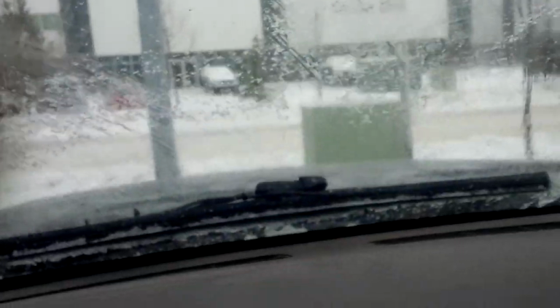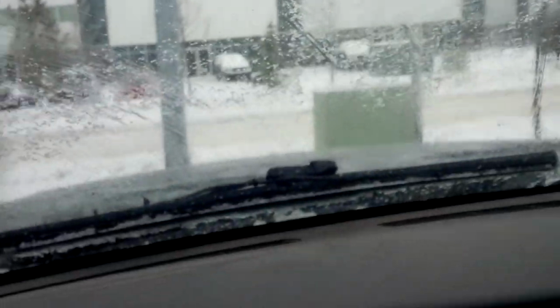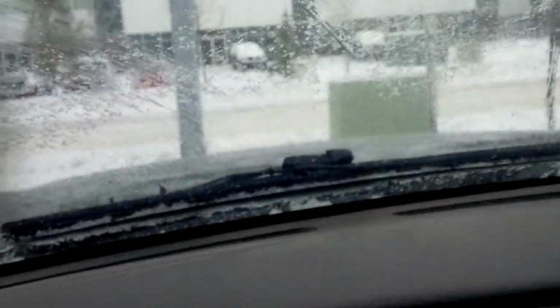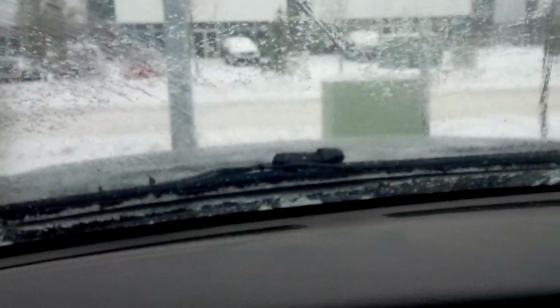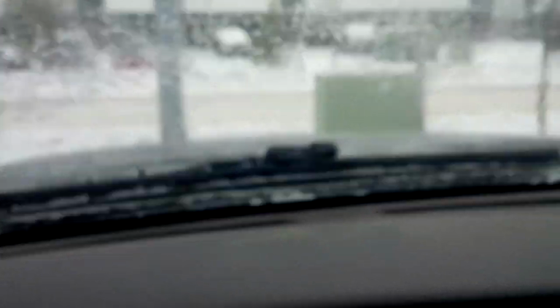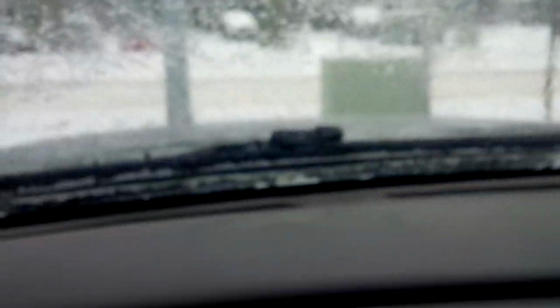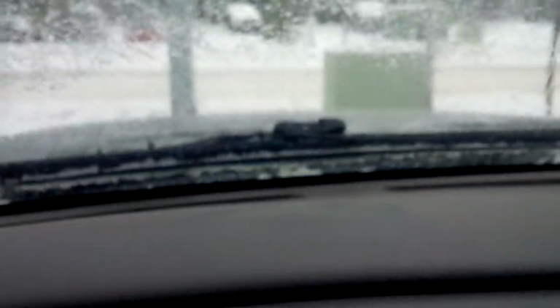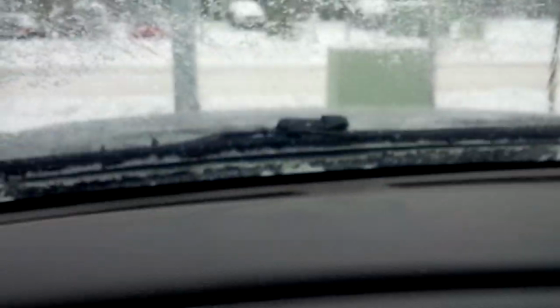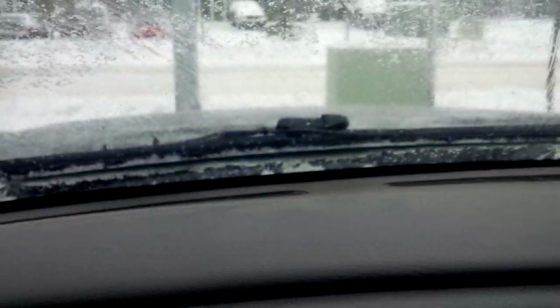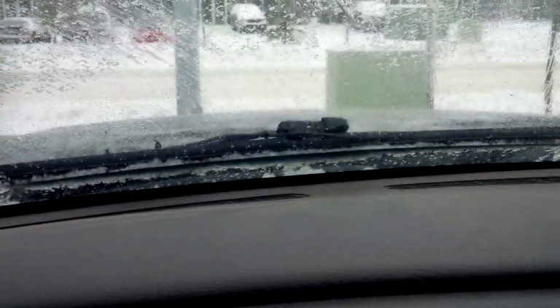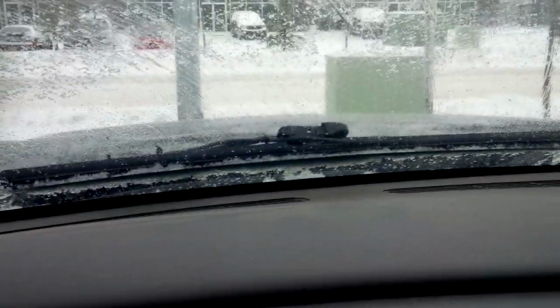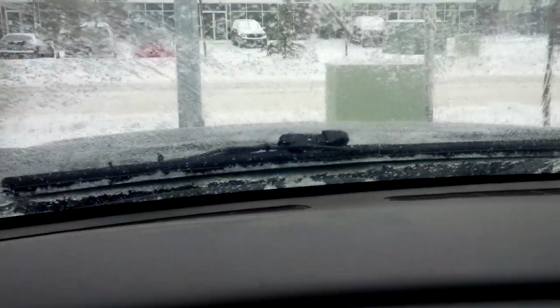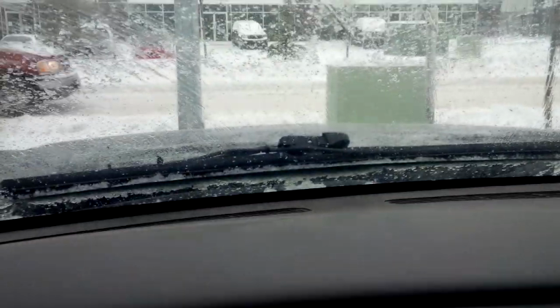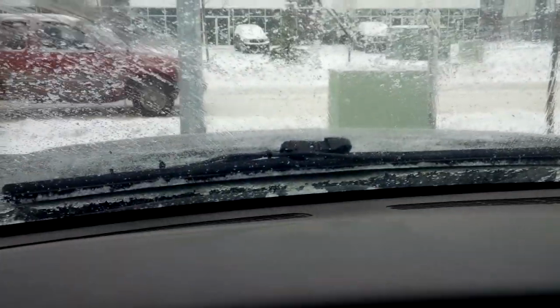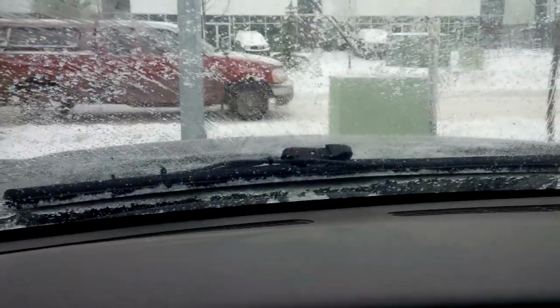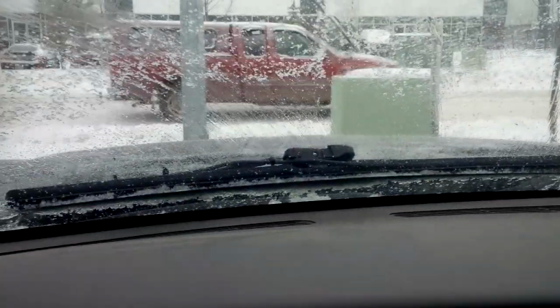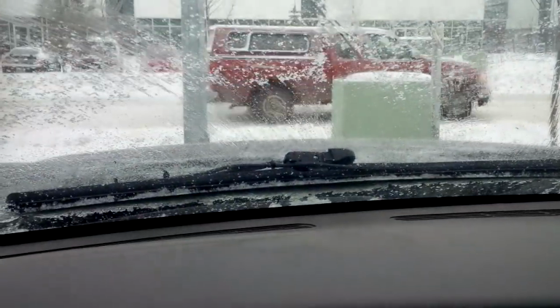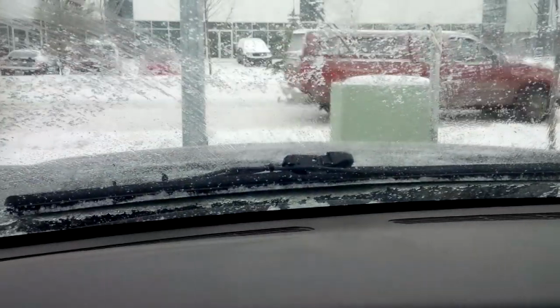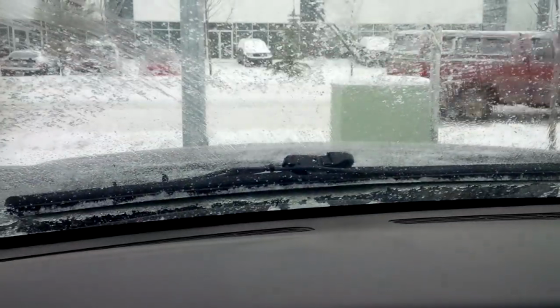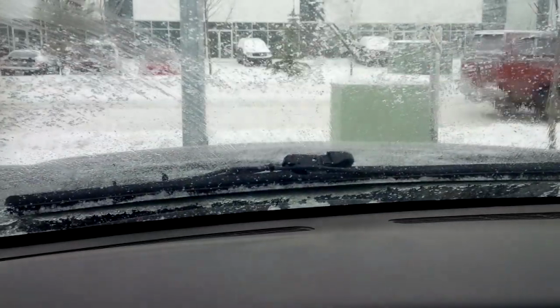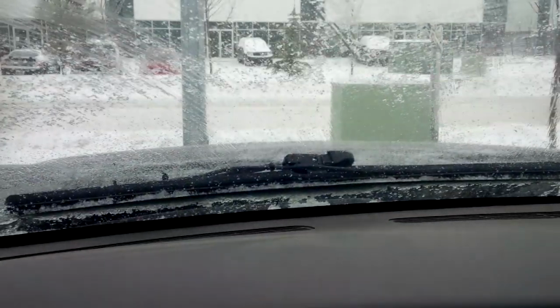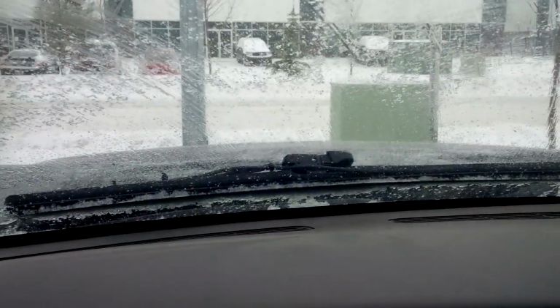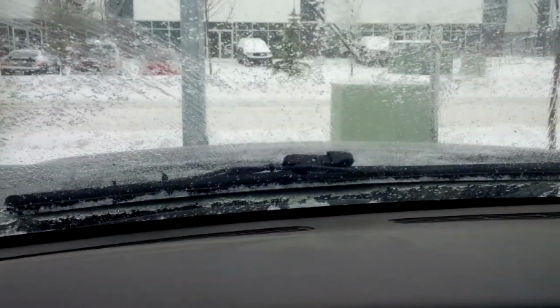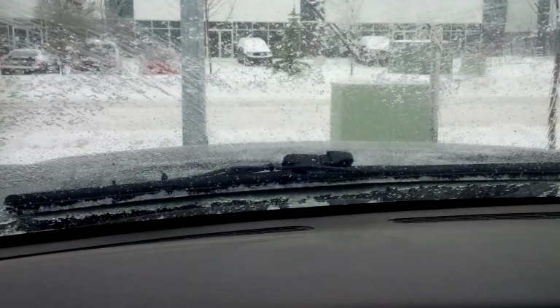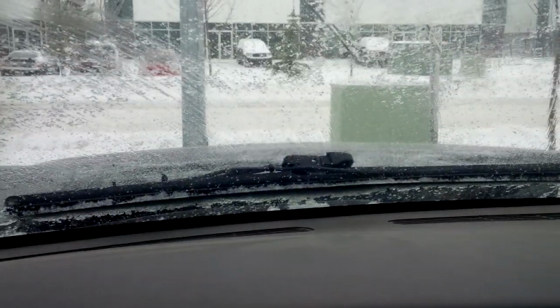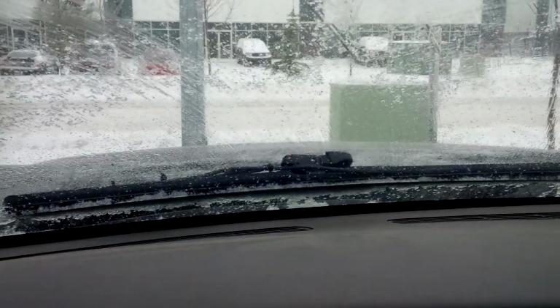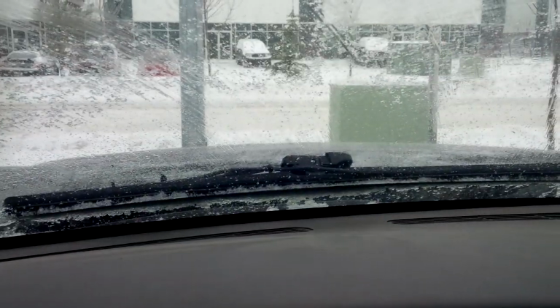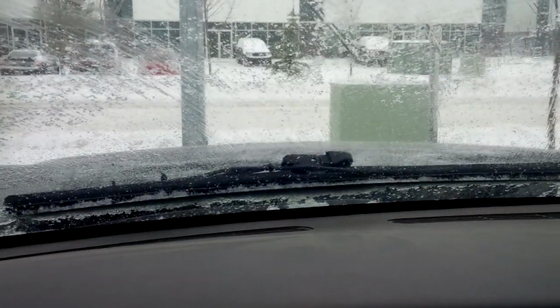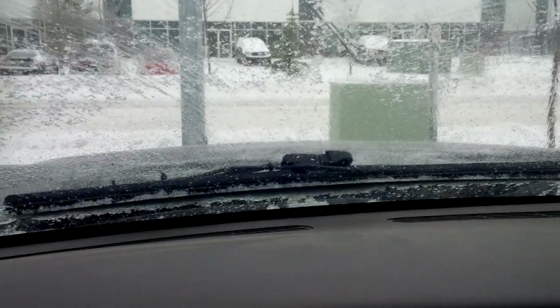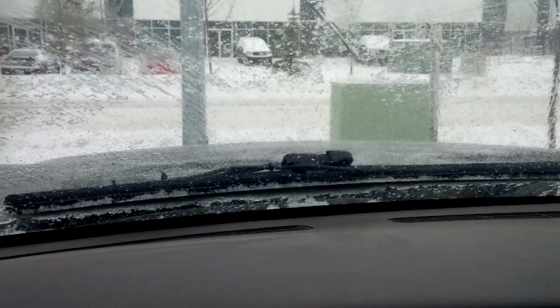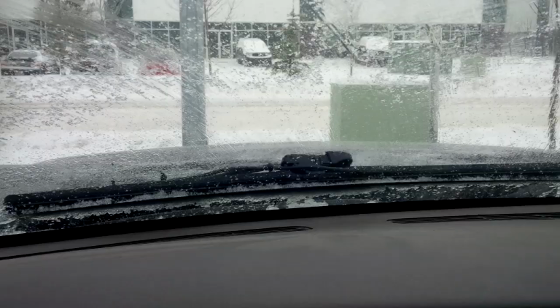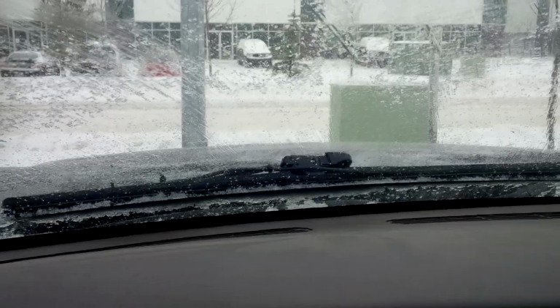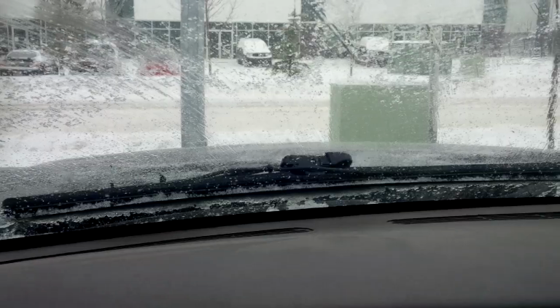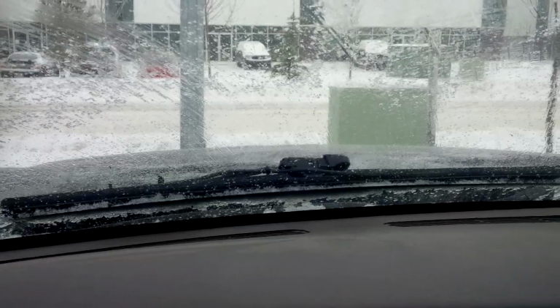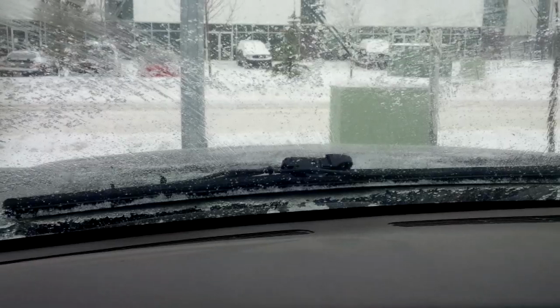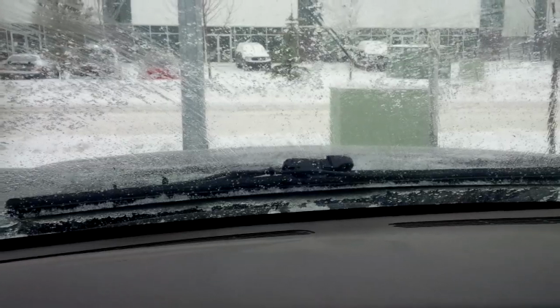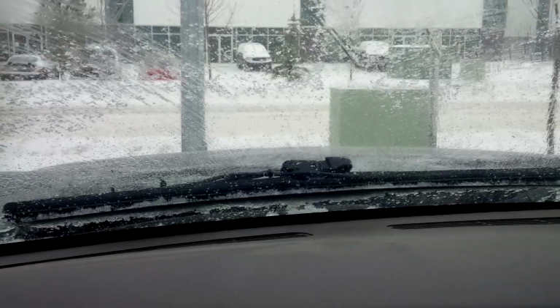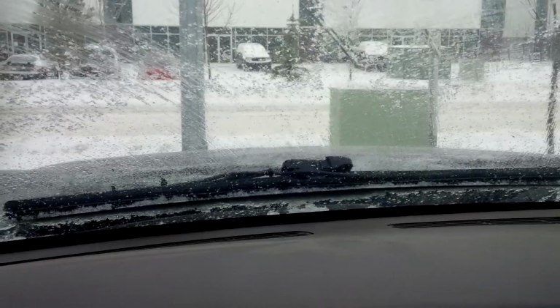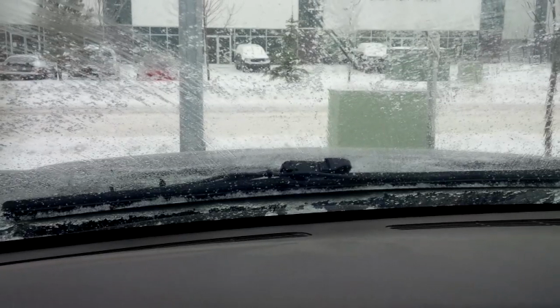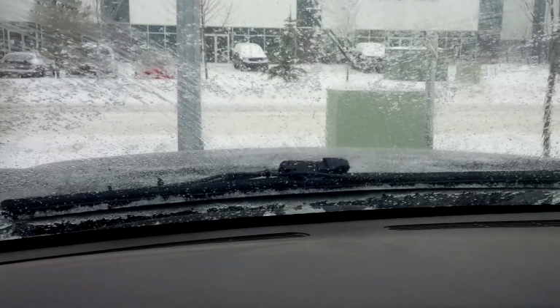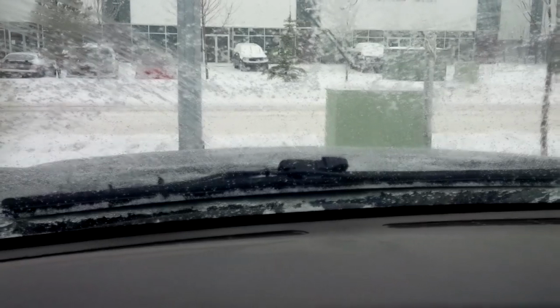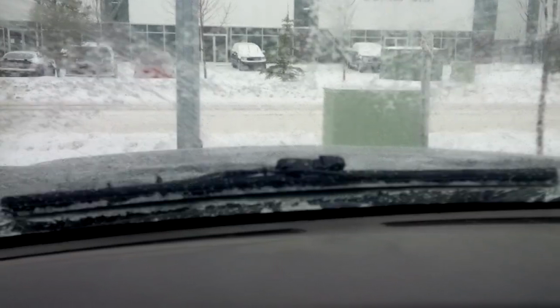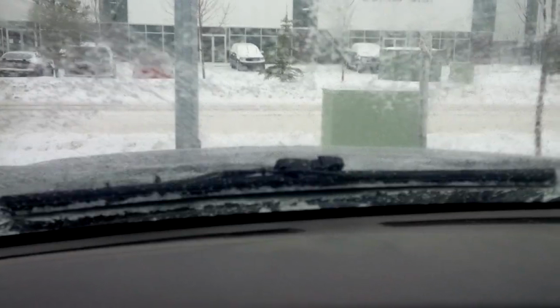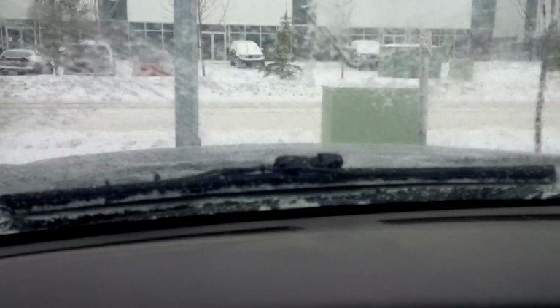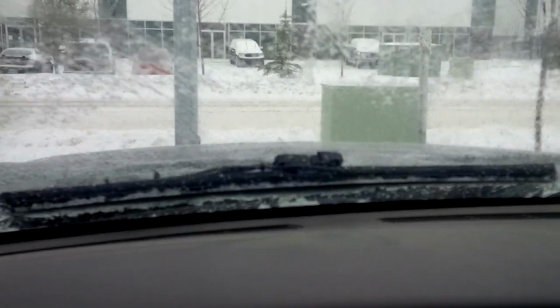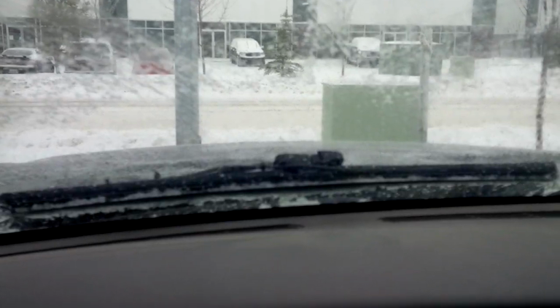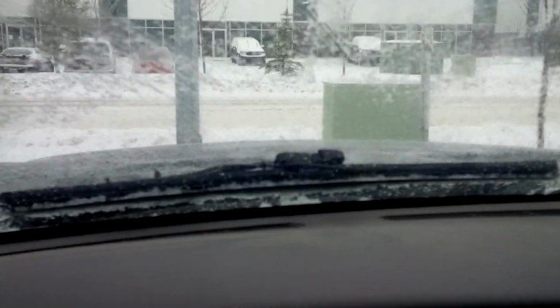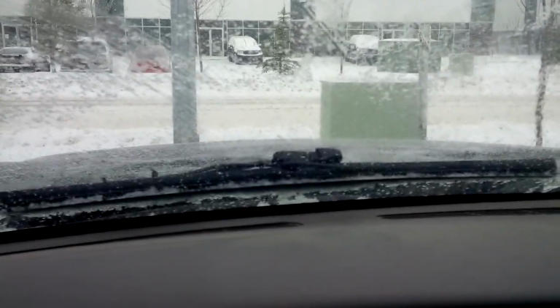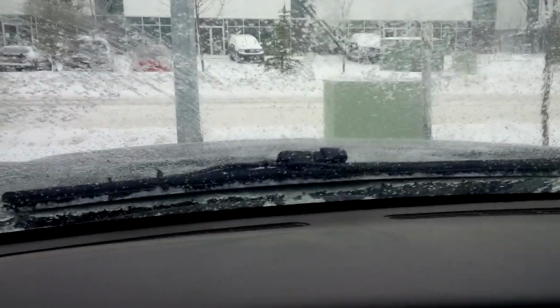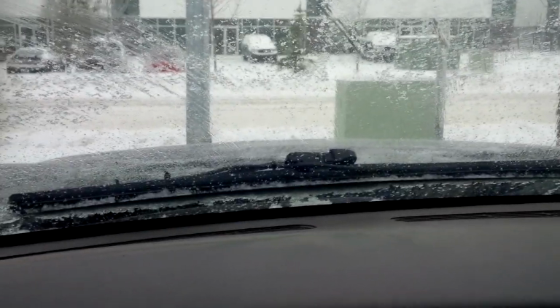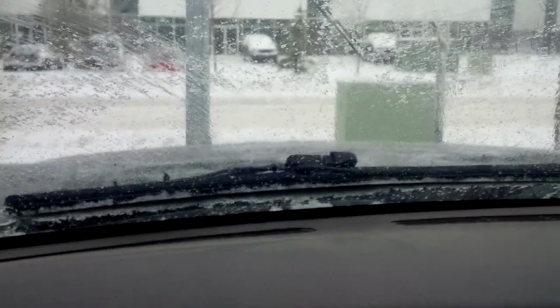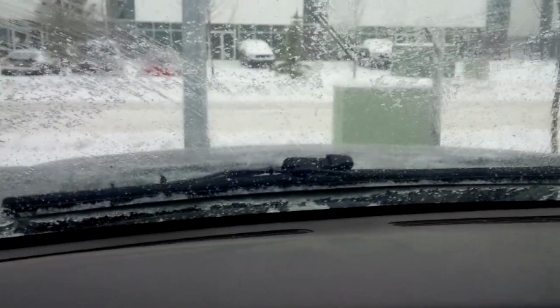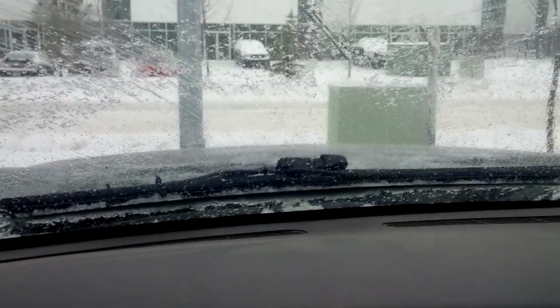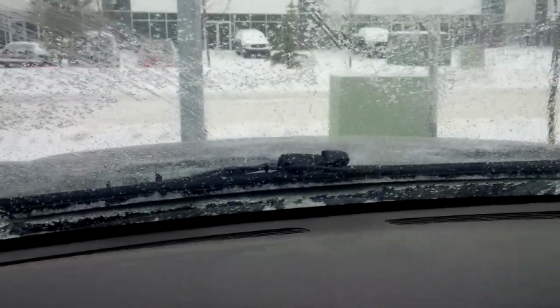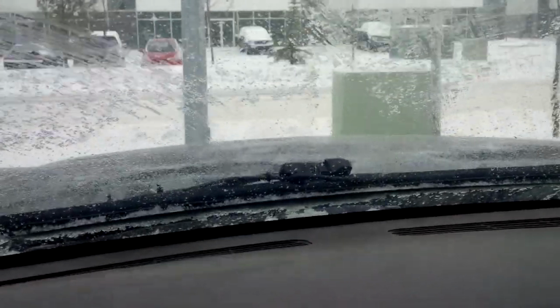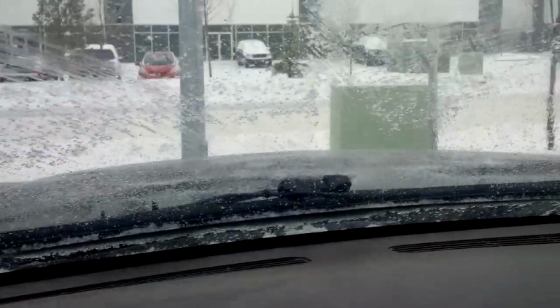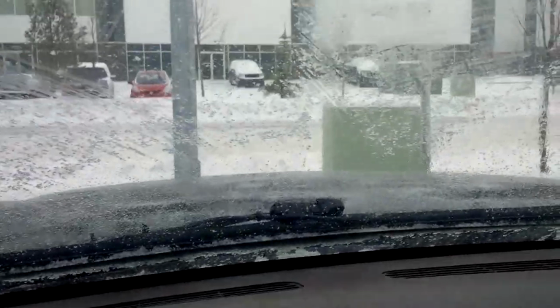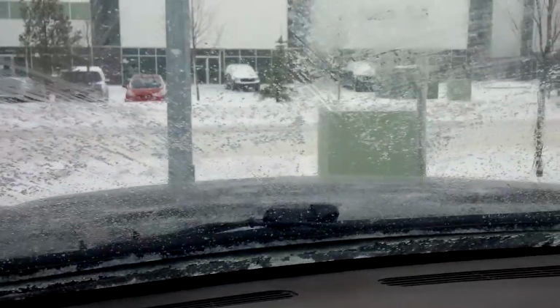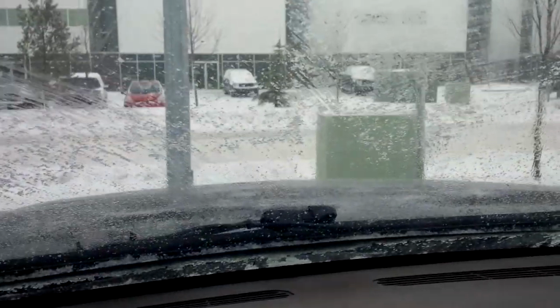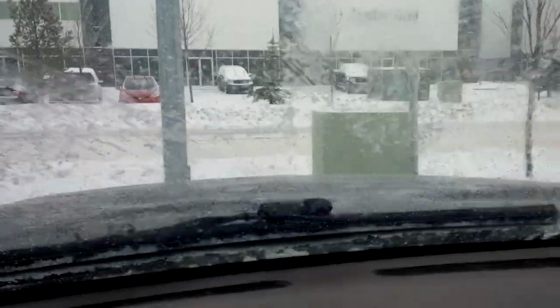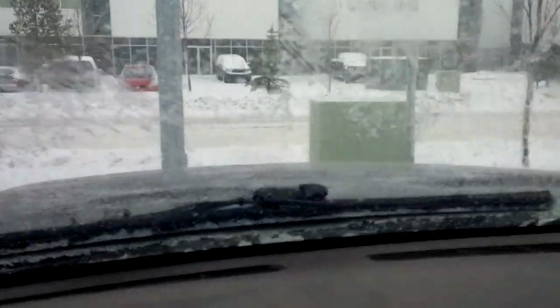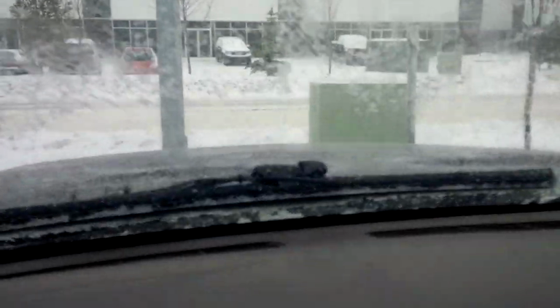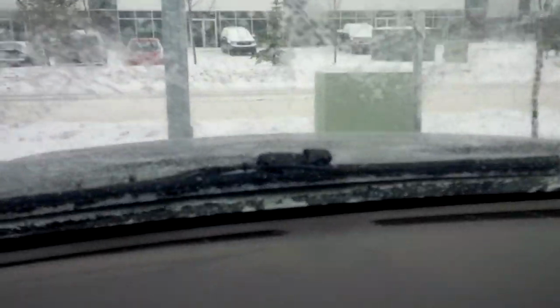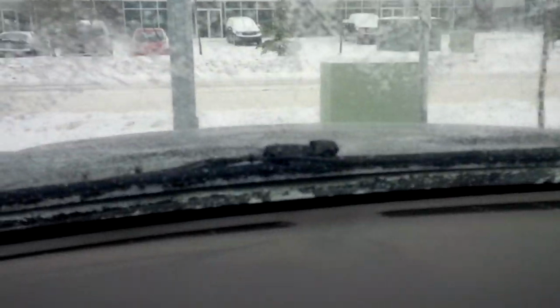I'm going to start the truck and let it warm up. I'm going to let that snow warm right up.